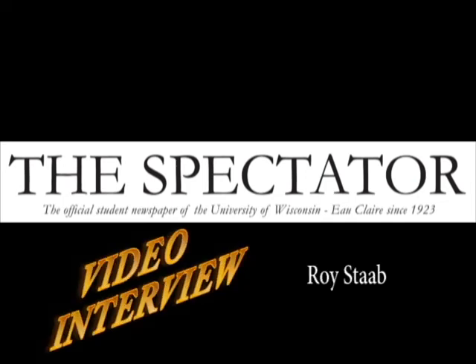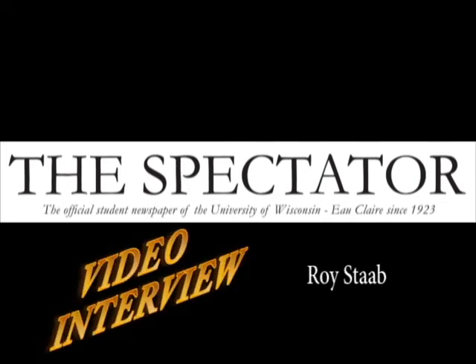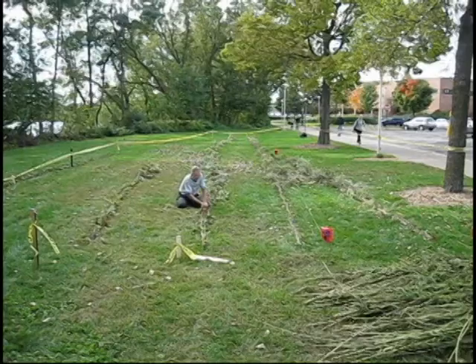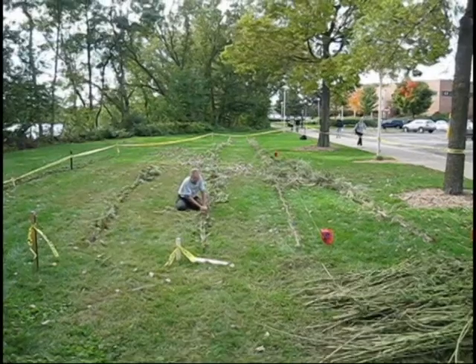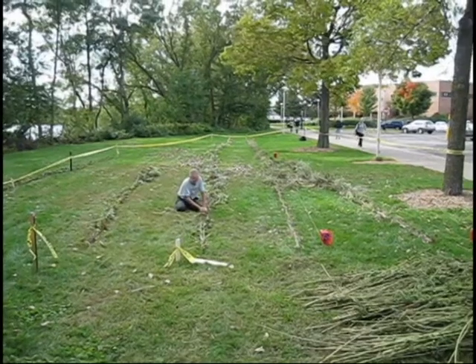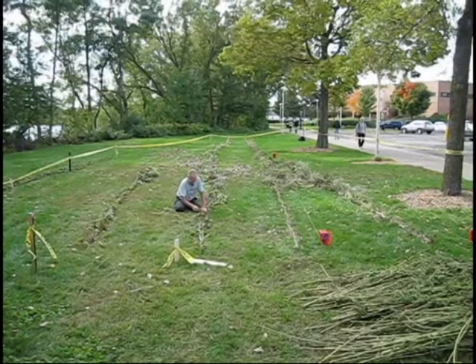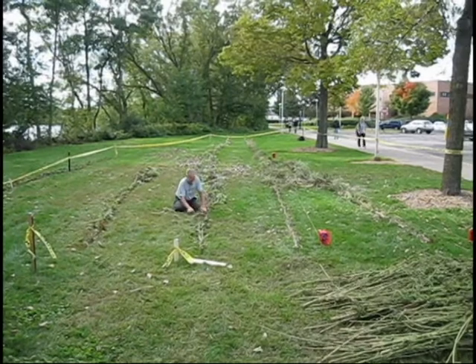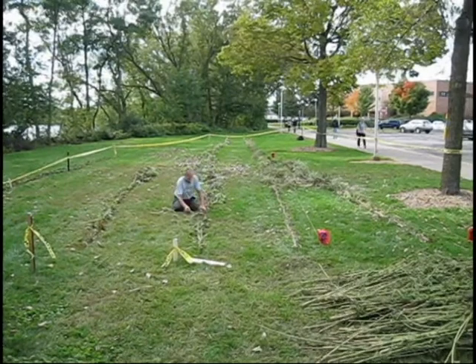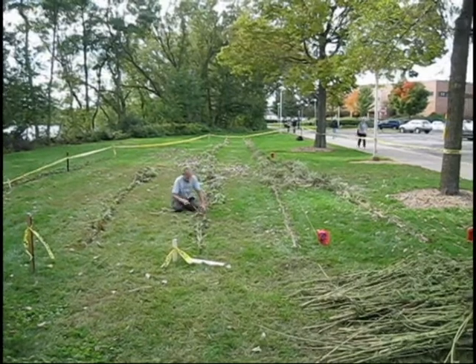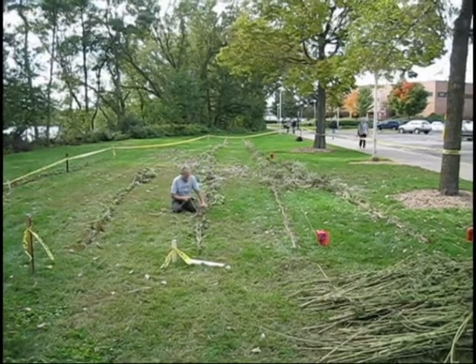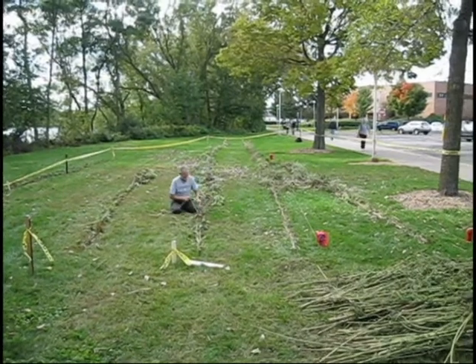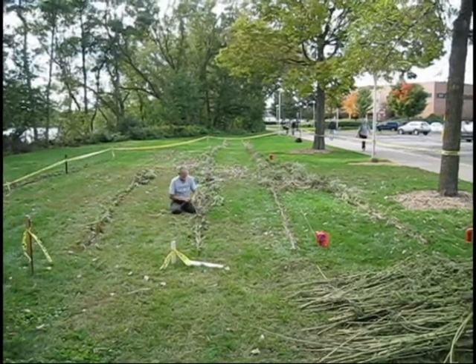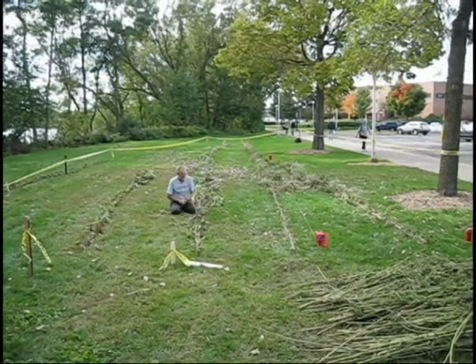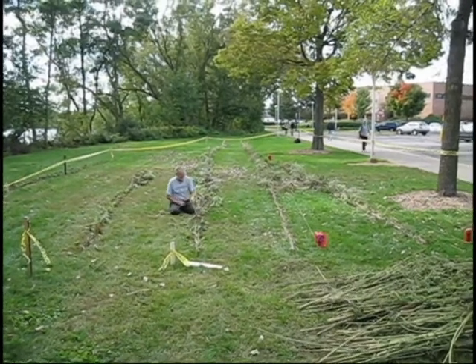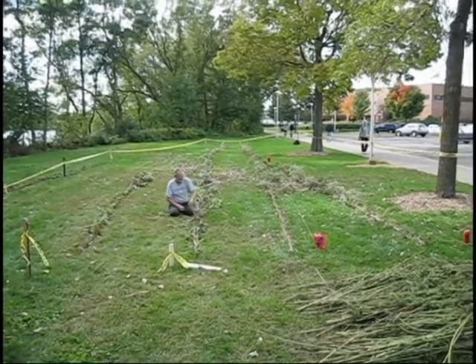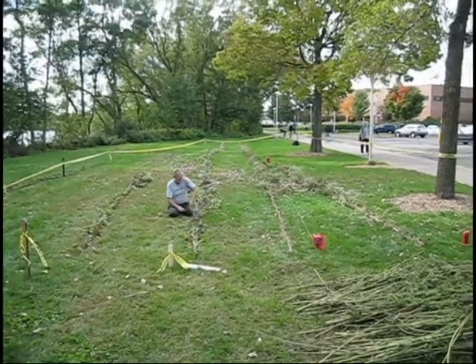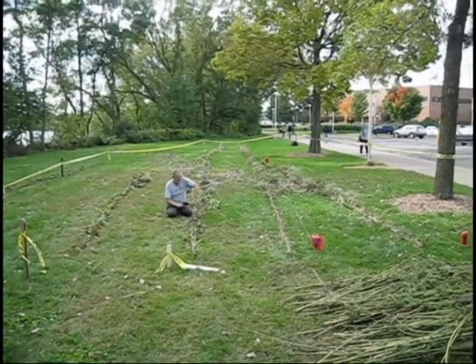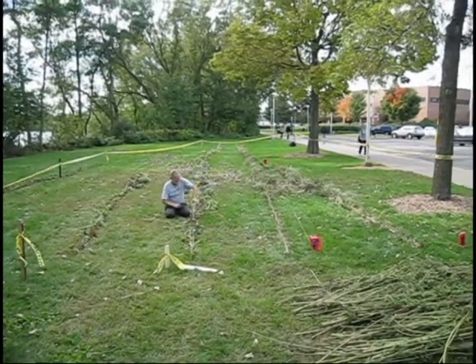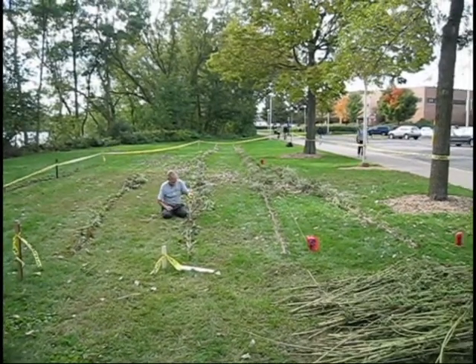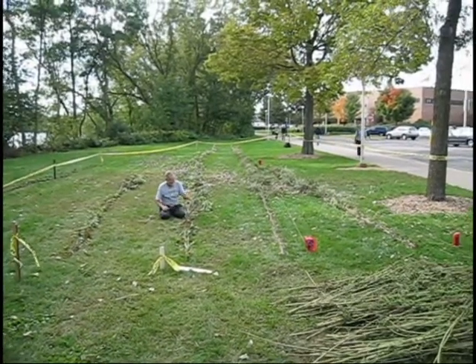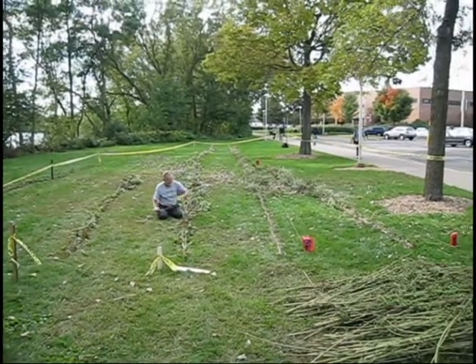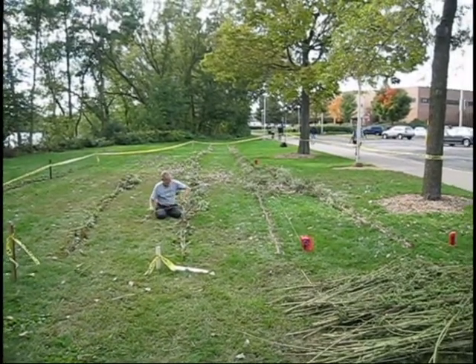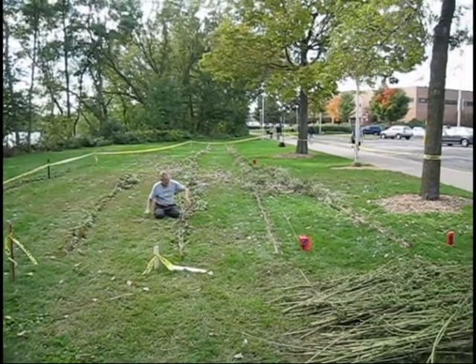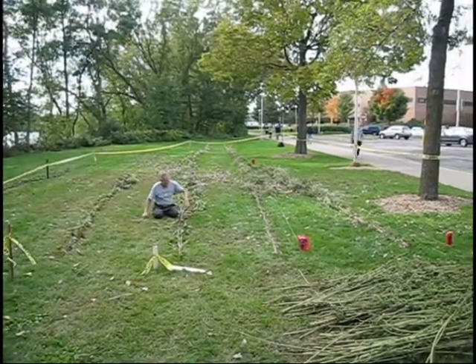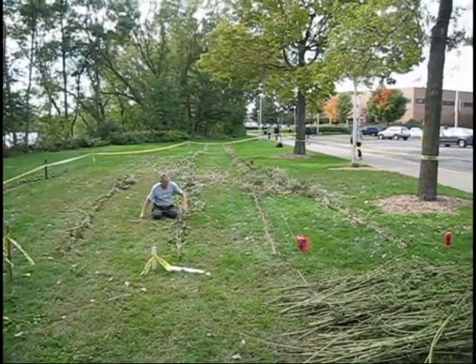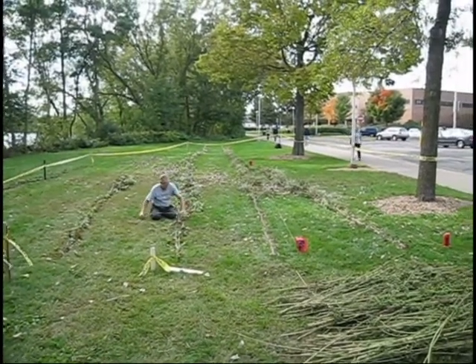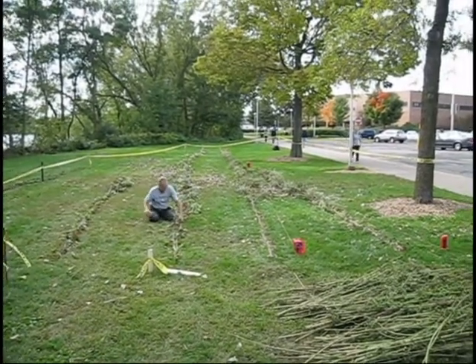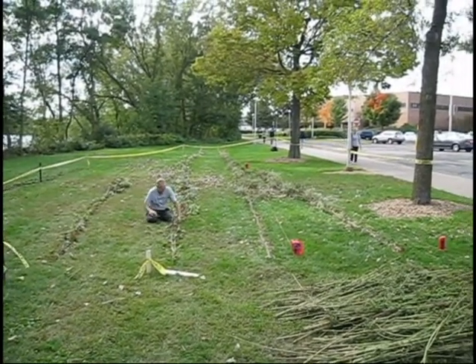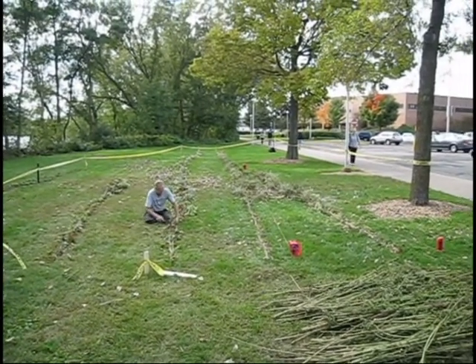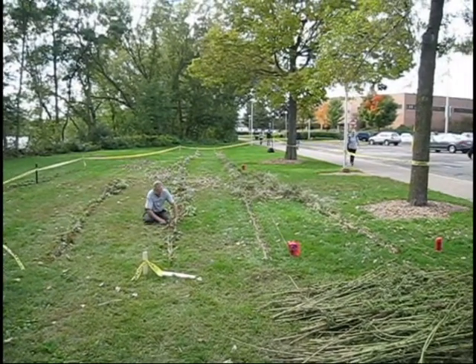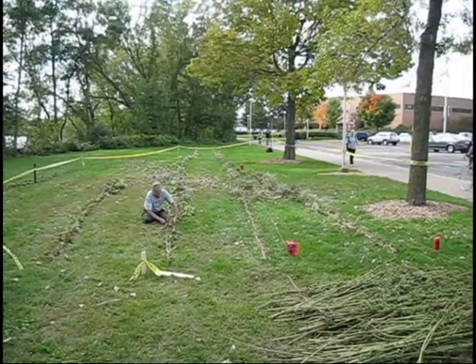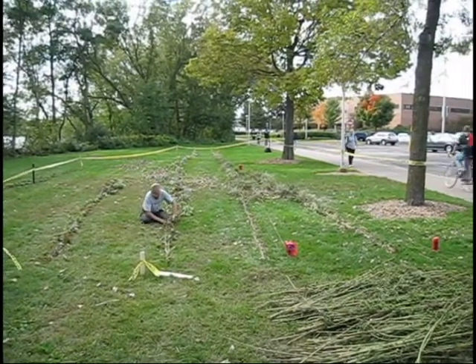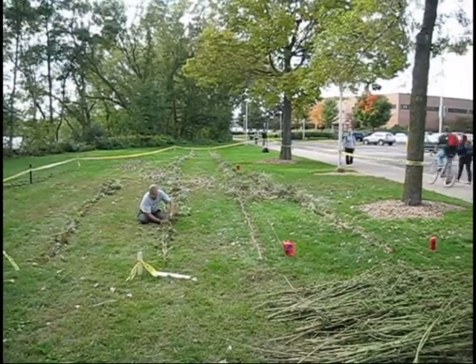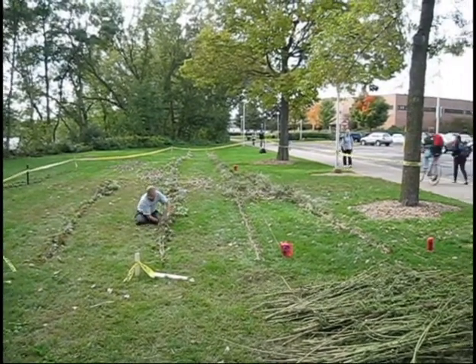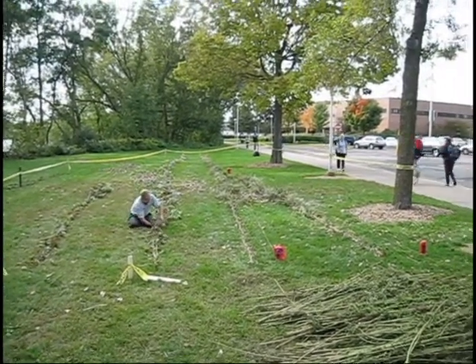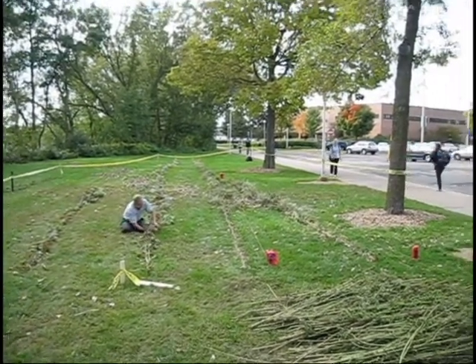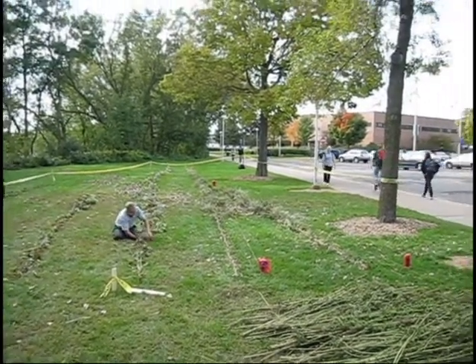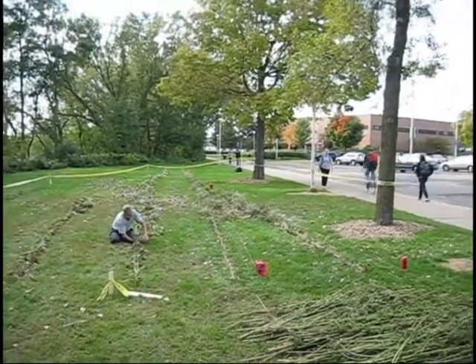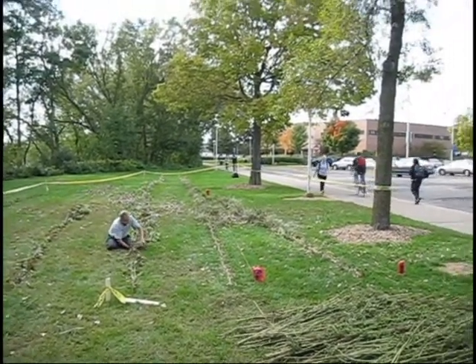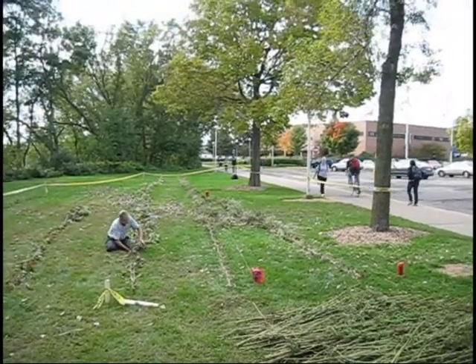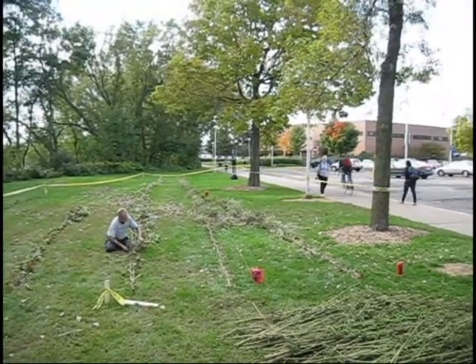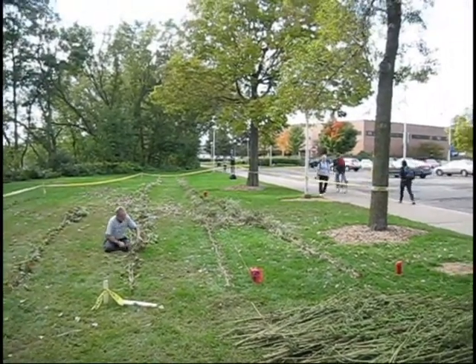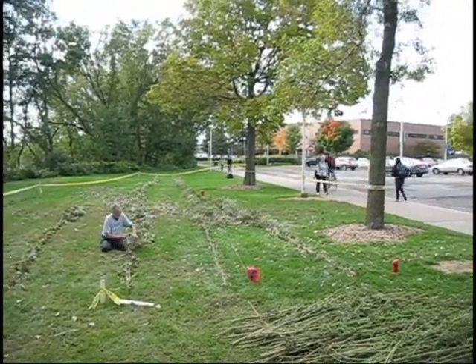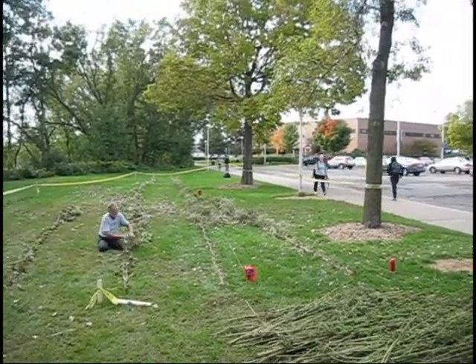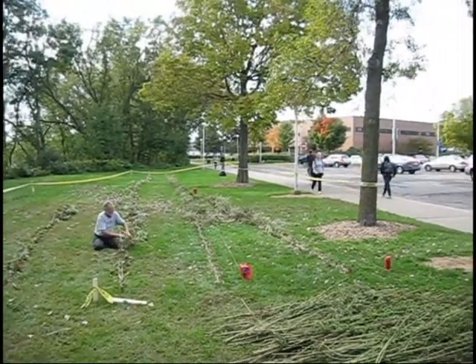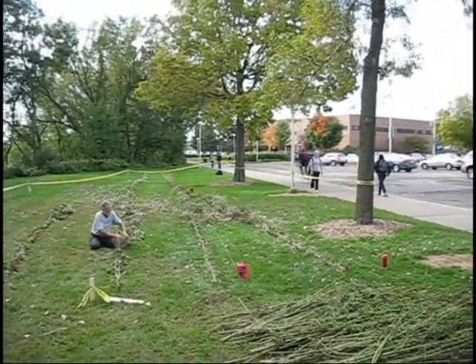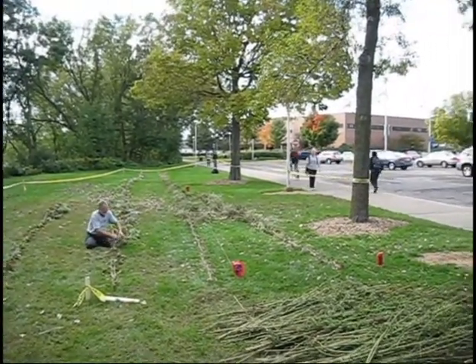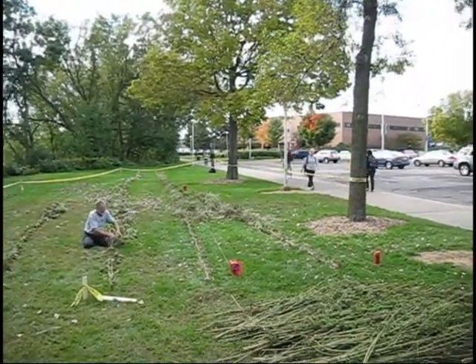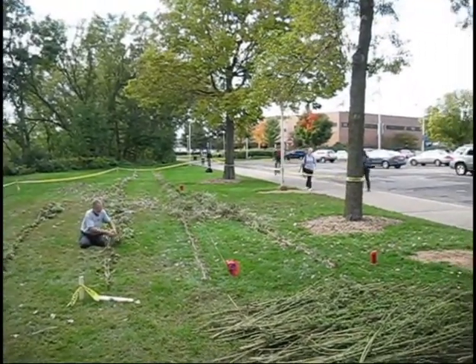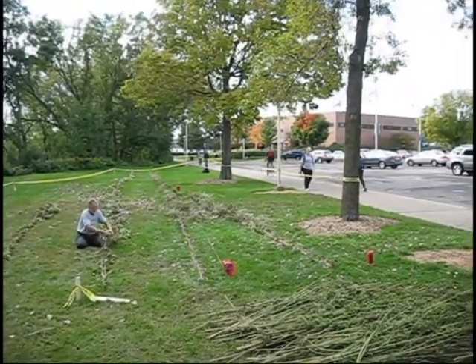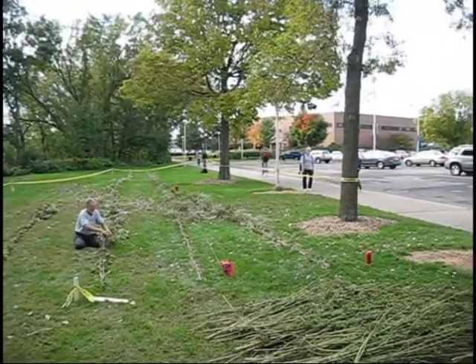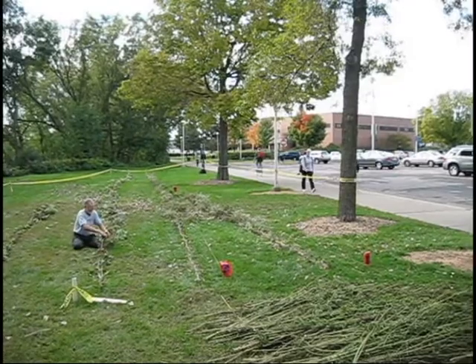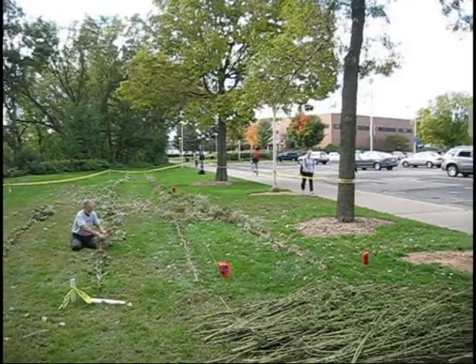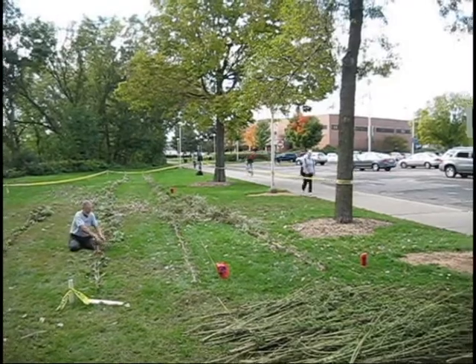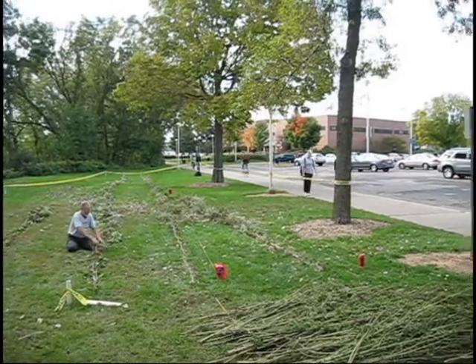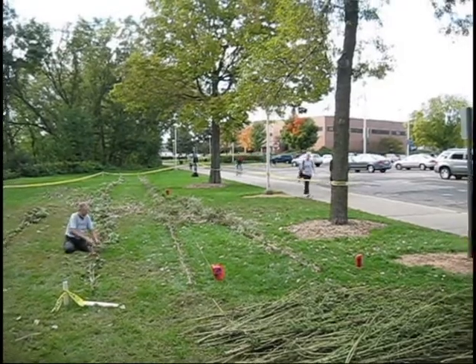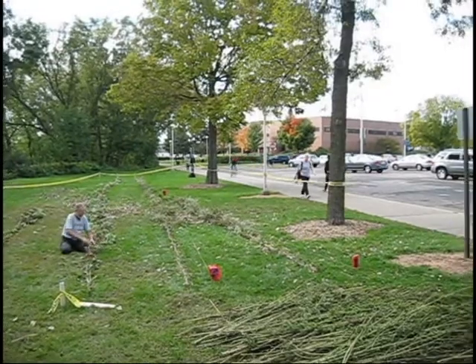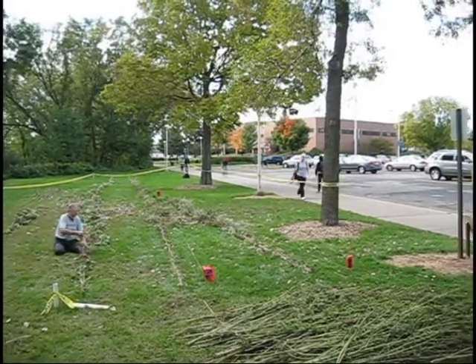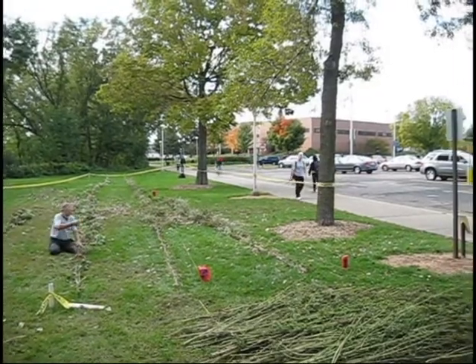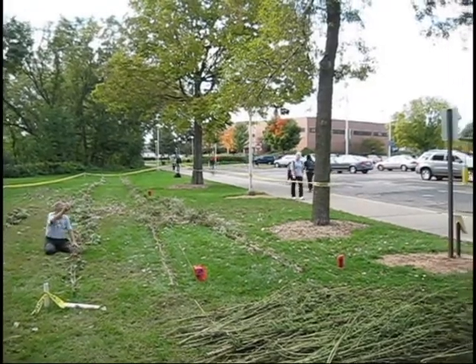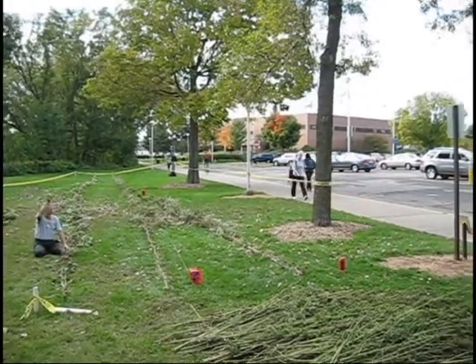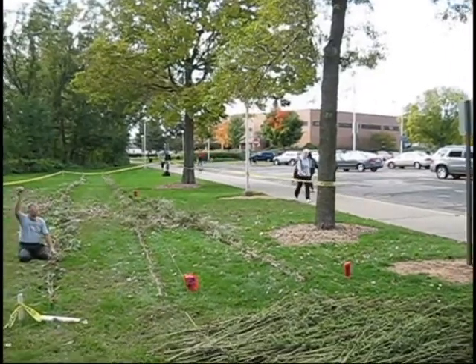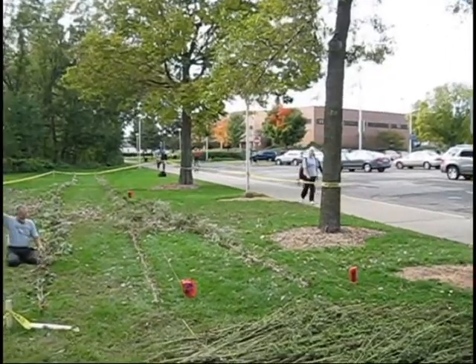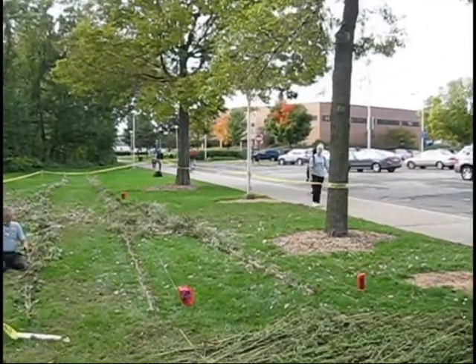Those who have recently walked by the Haas Fine Arts Center, or even more recently walked across the footbridge to Haas, may have noticed a change in the scenery.